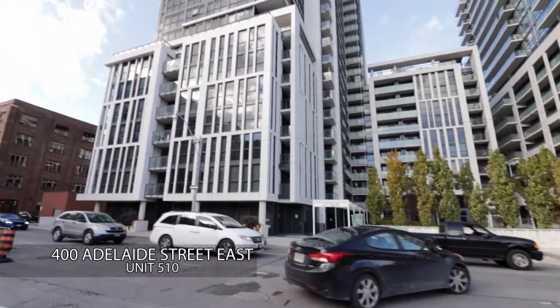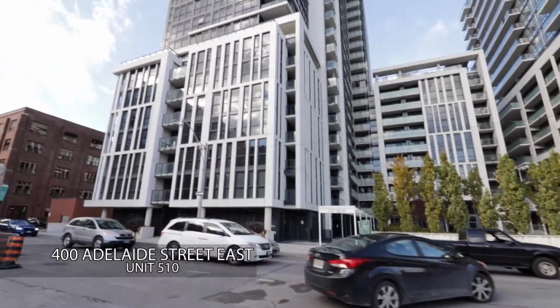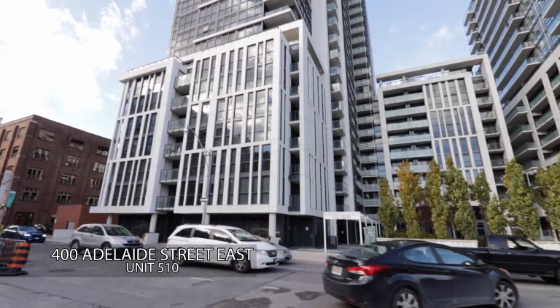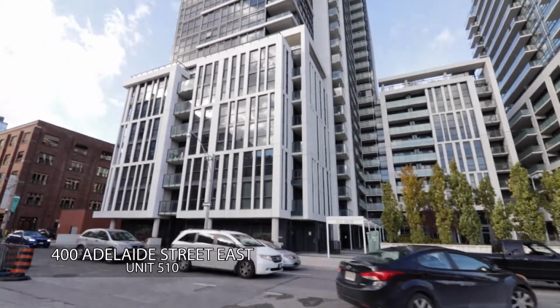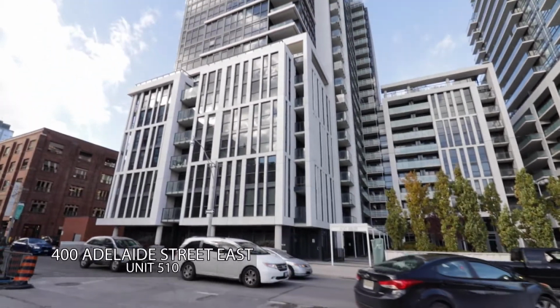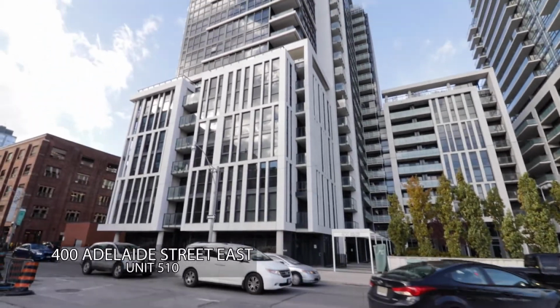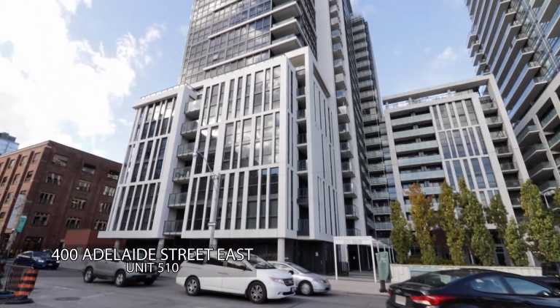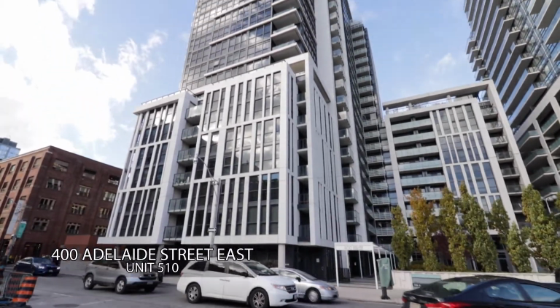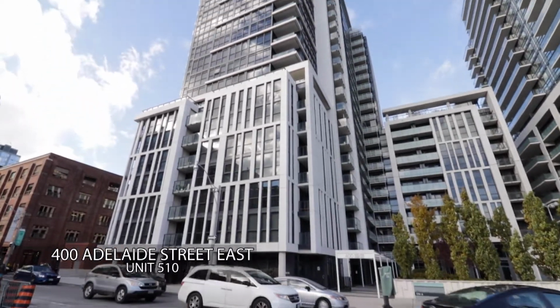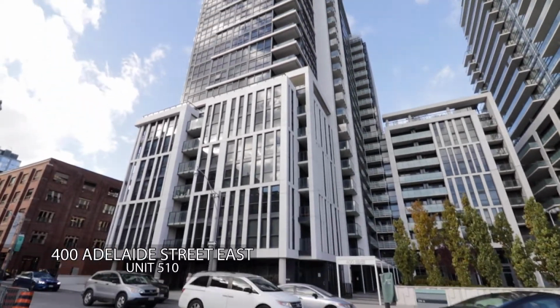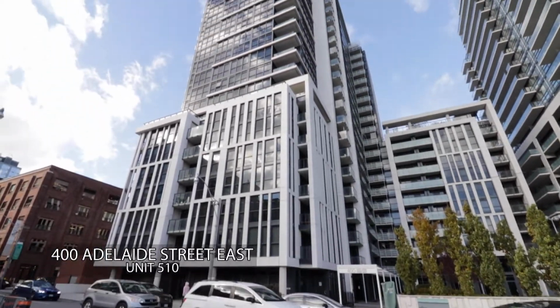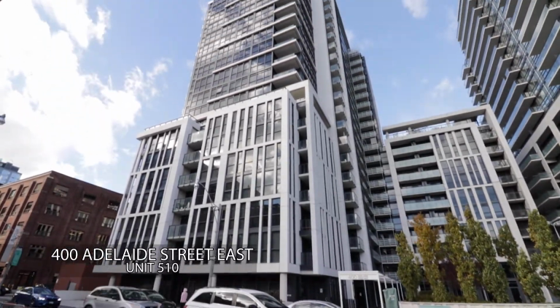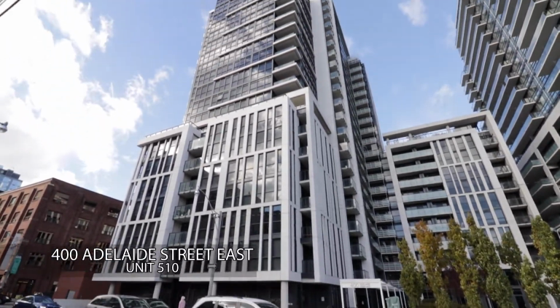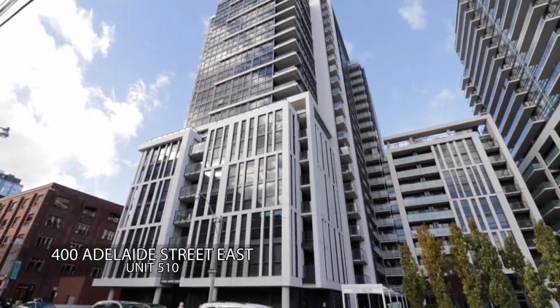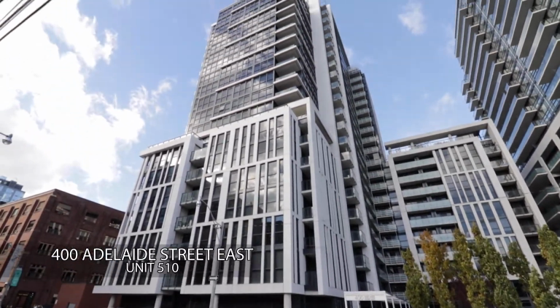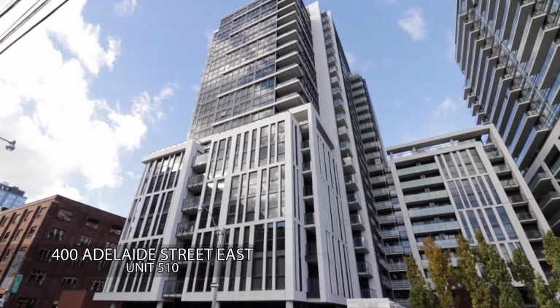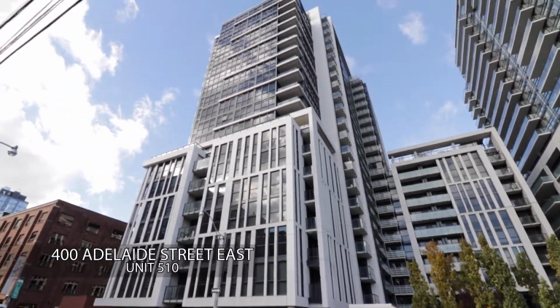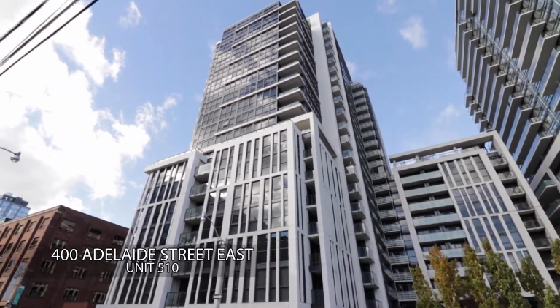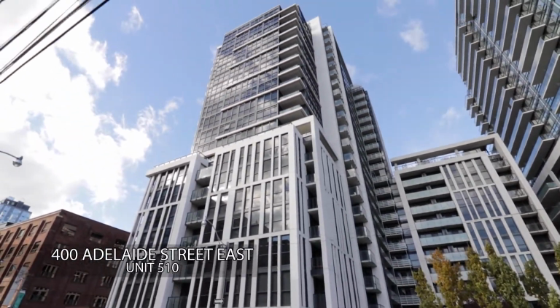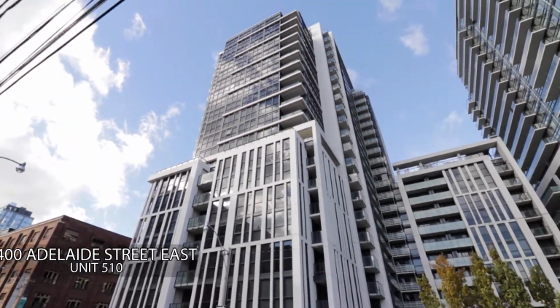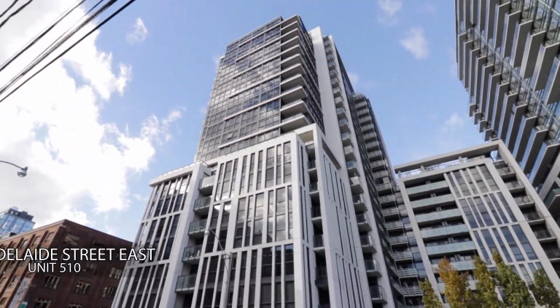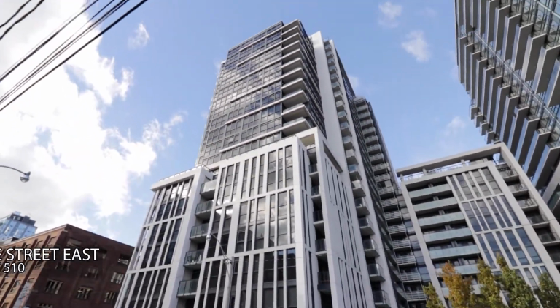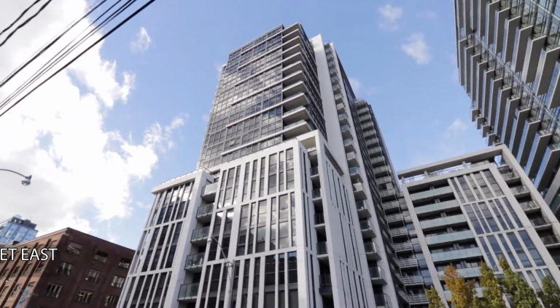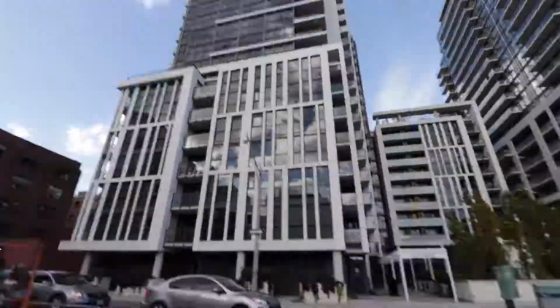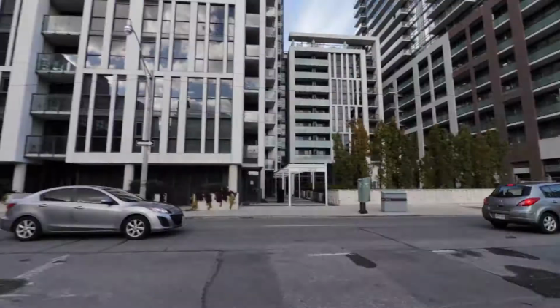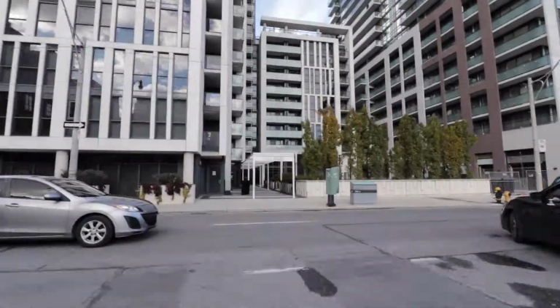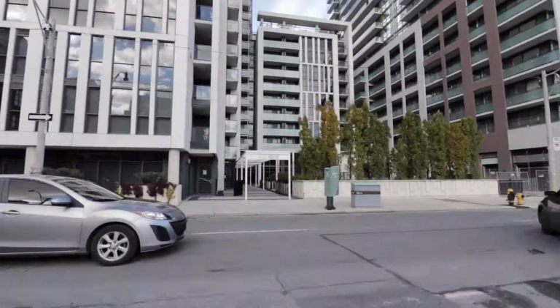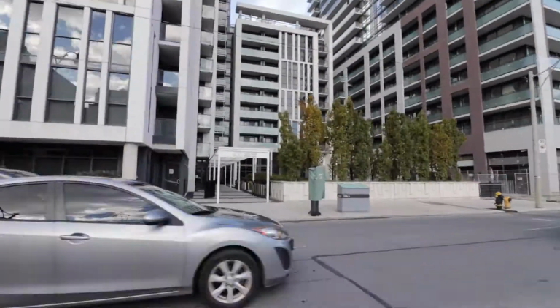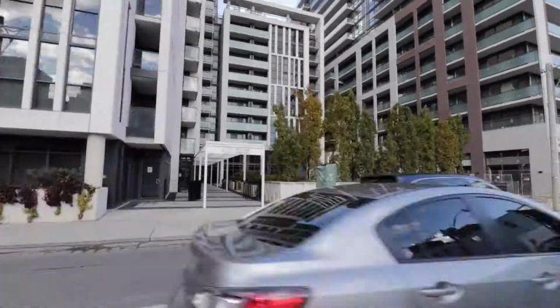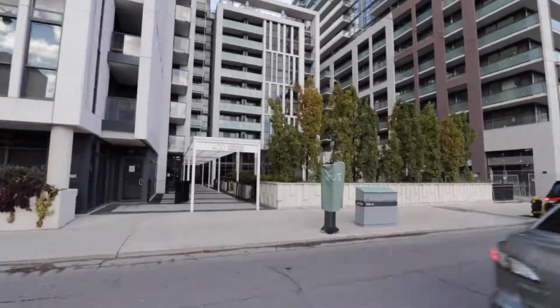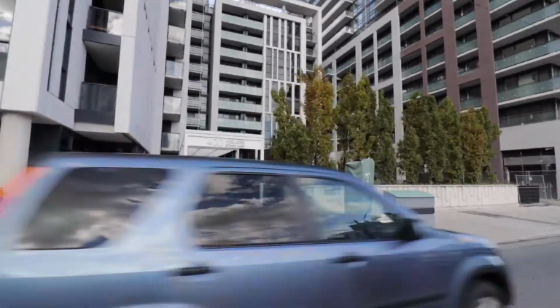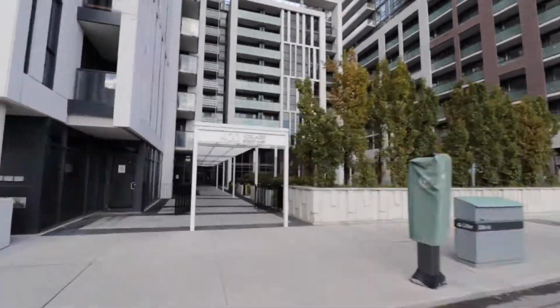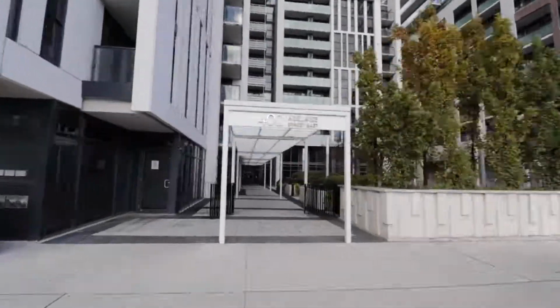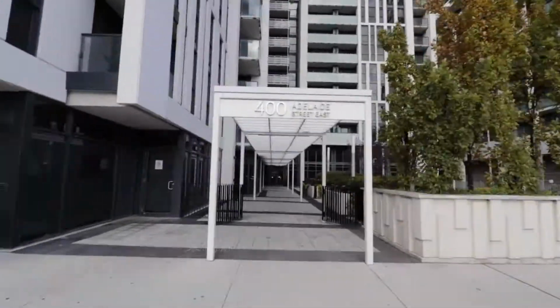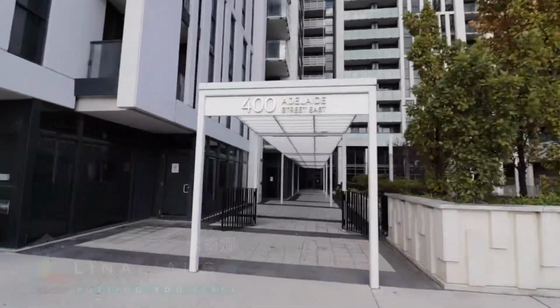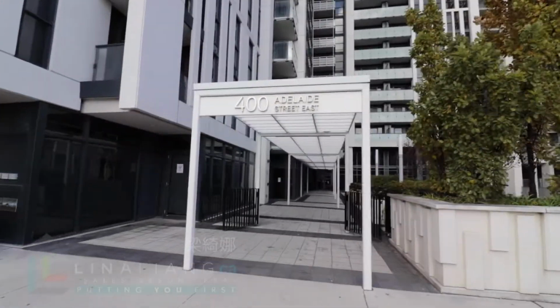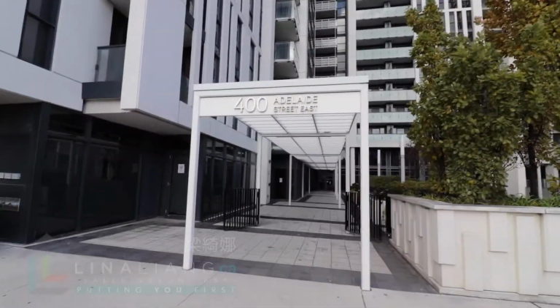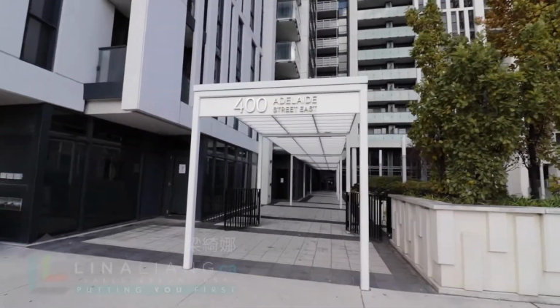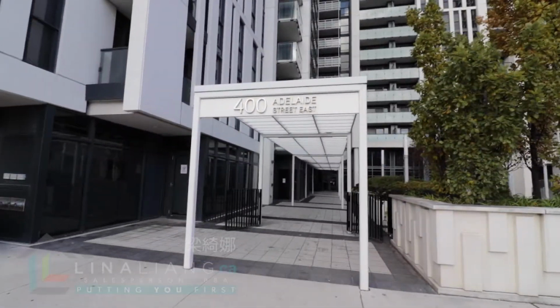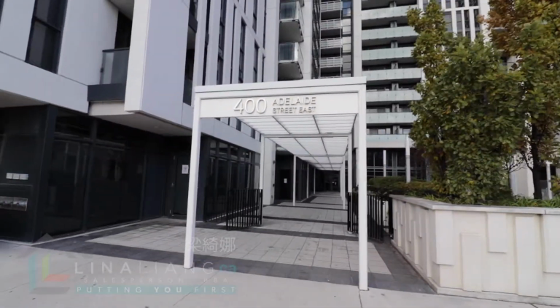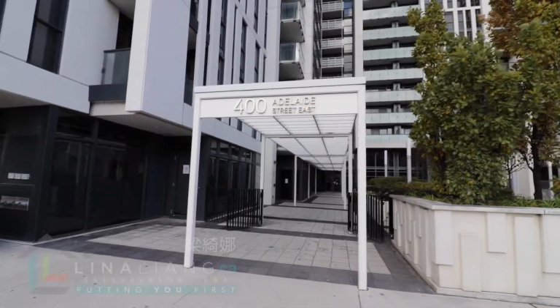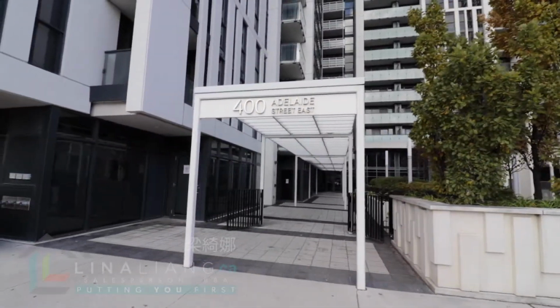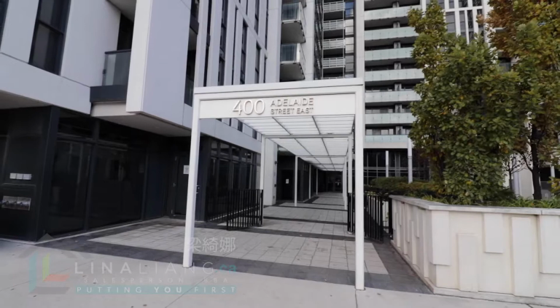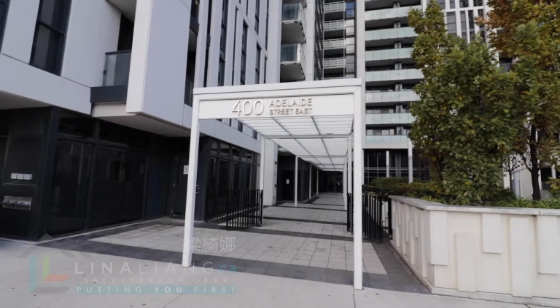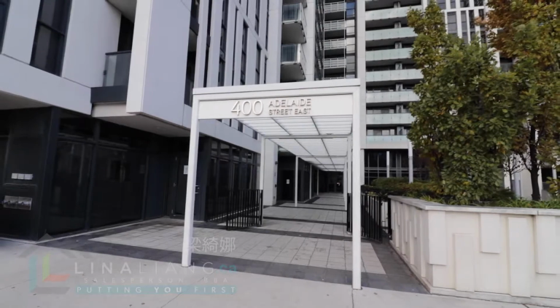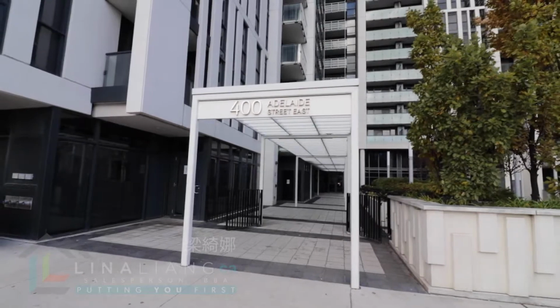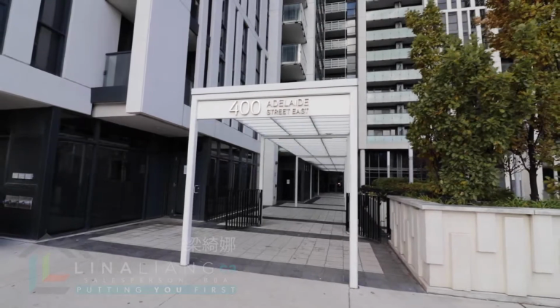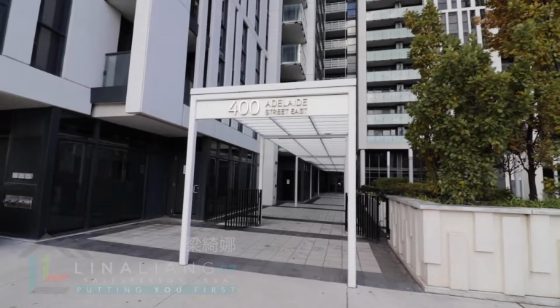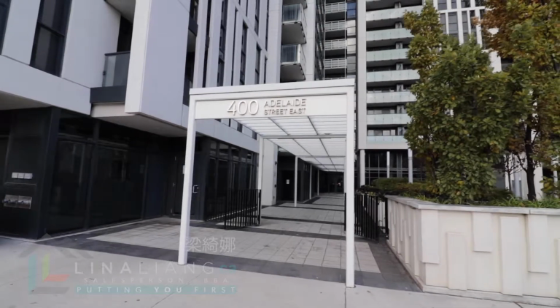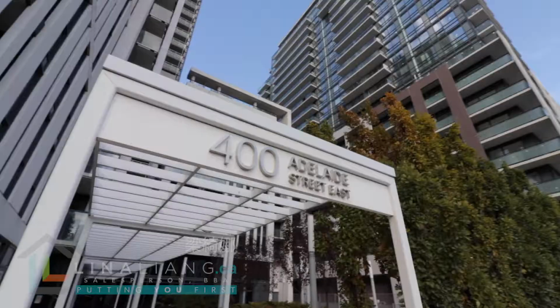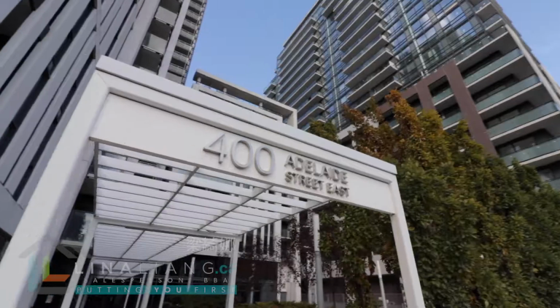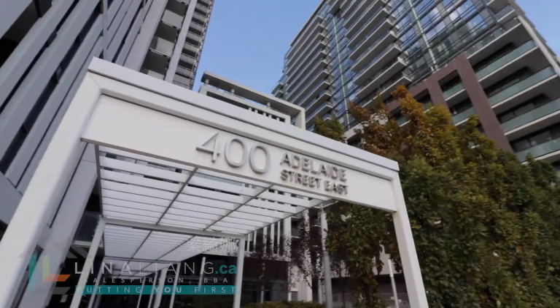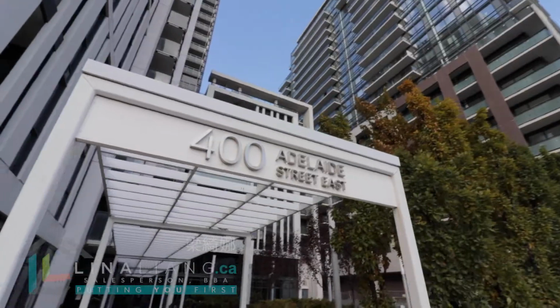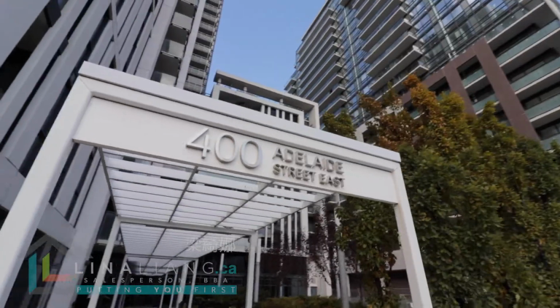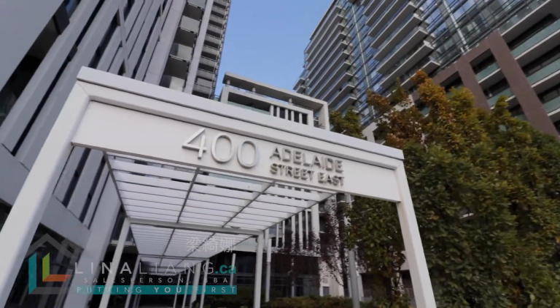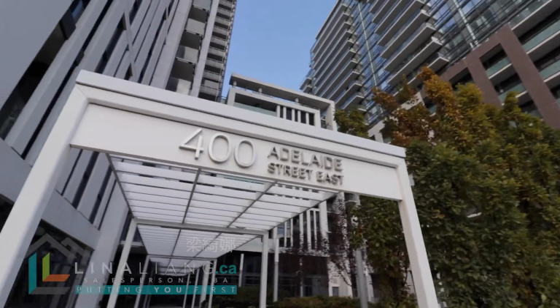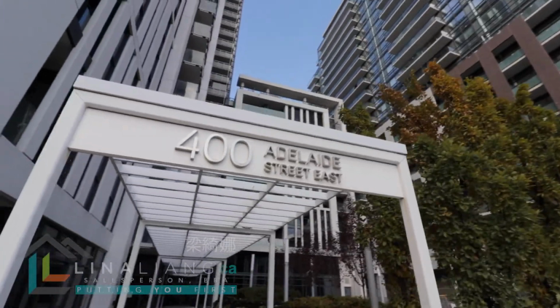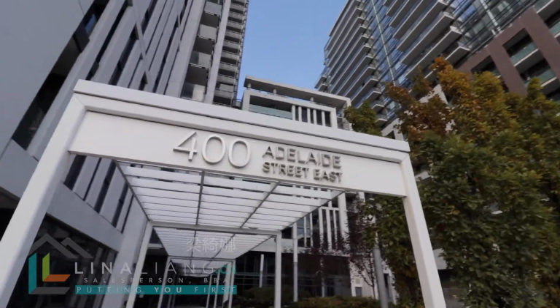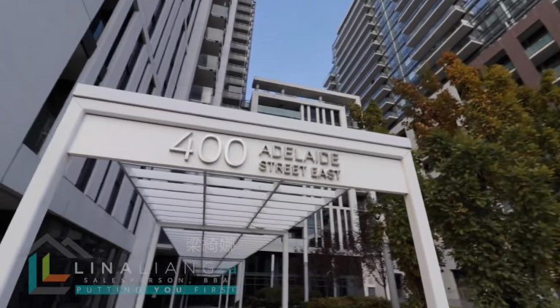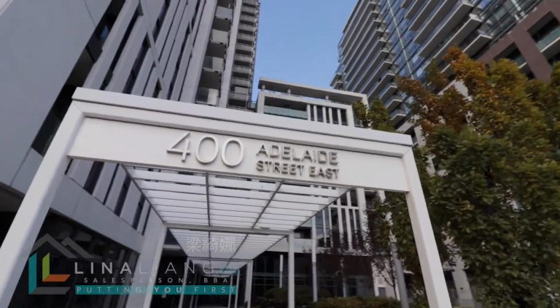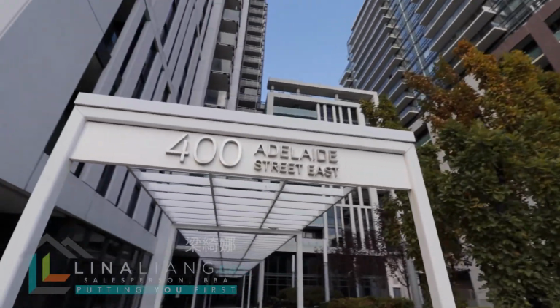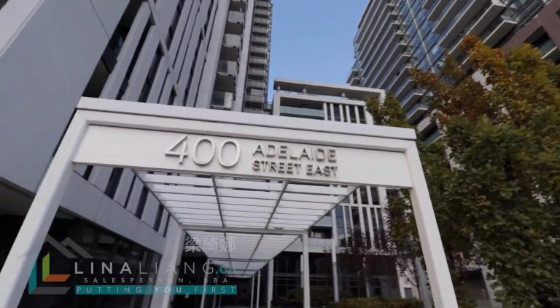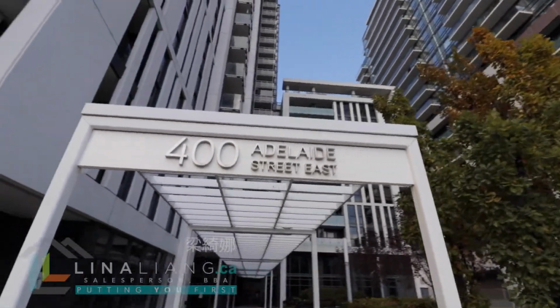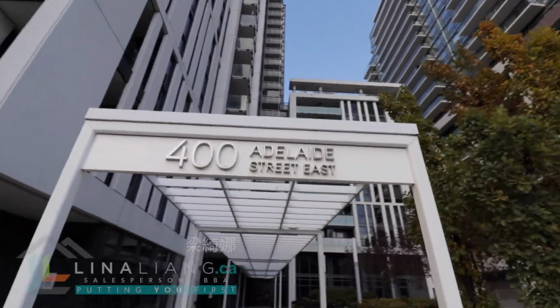This condo in downtown Toronto is located near Adelaide and Sherbourne, a short walk from Union Station and the St. Lawrence Market.